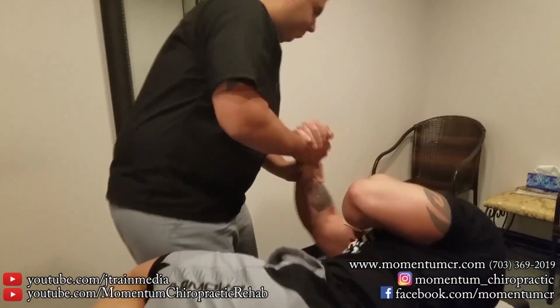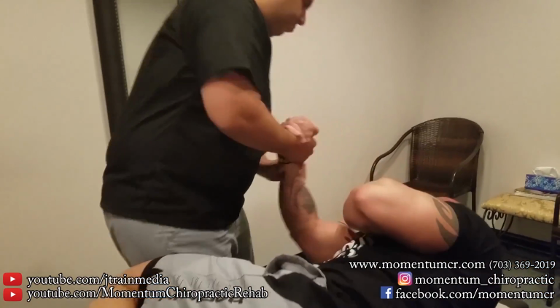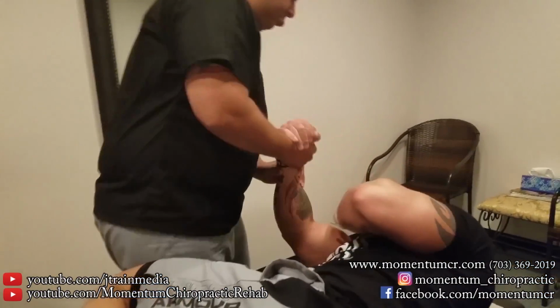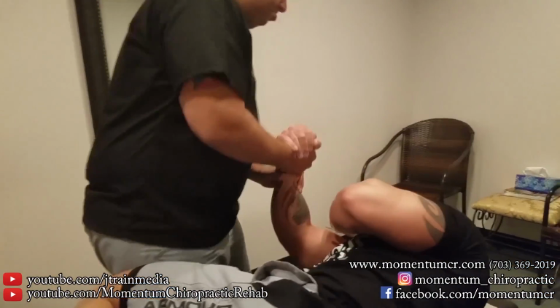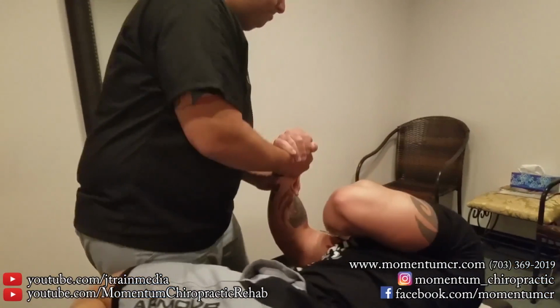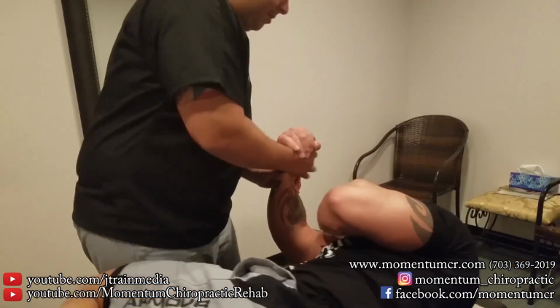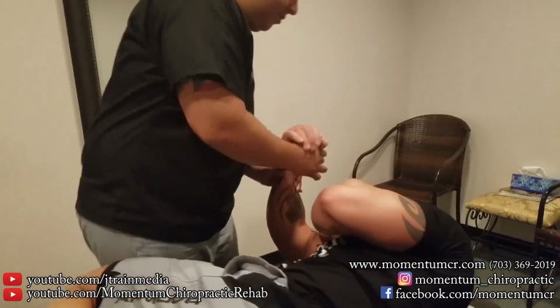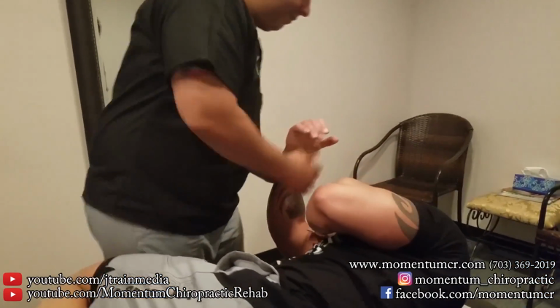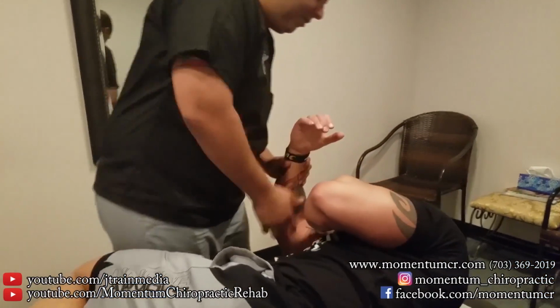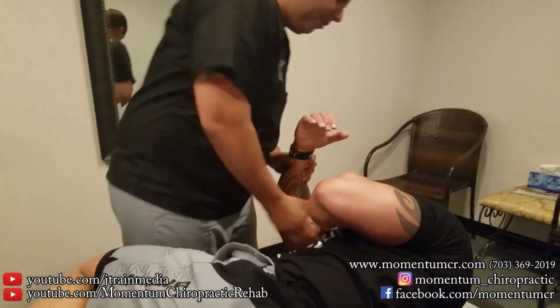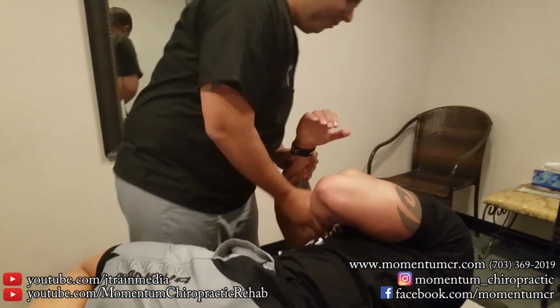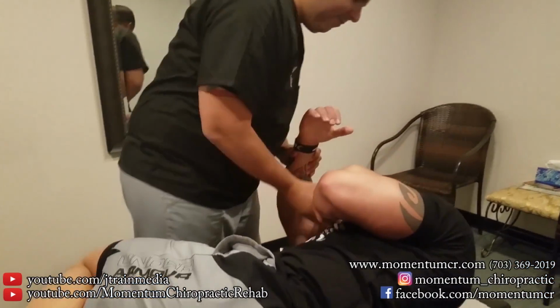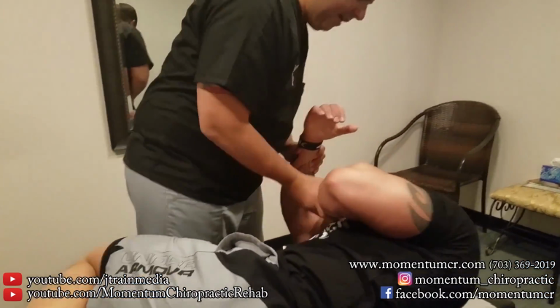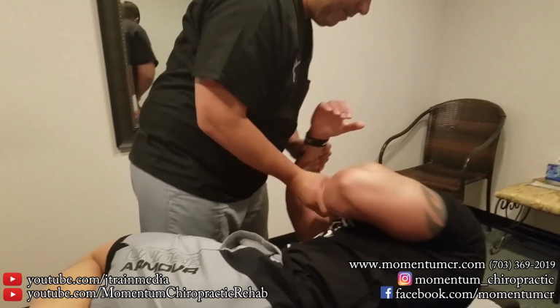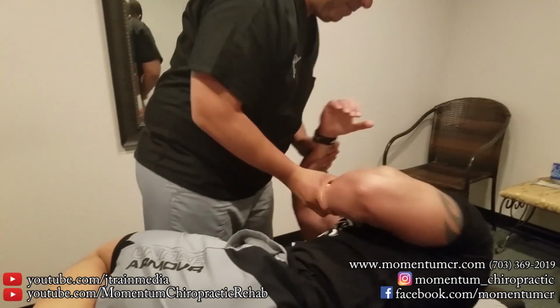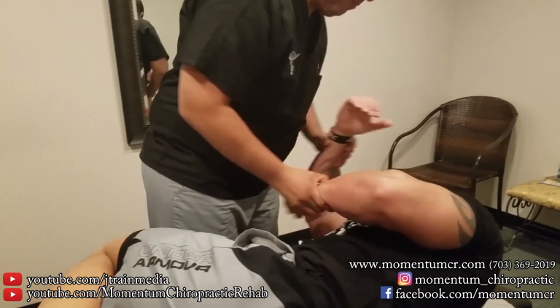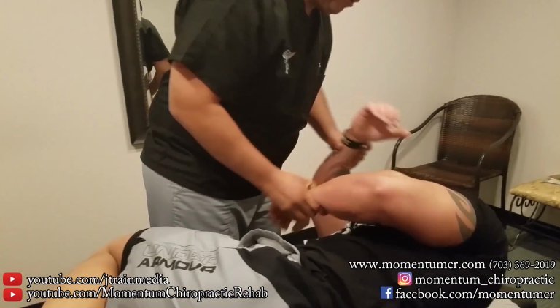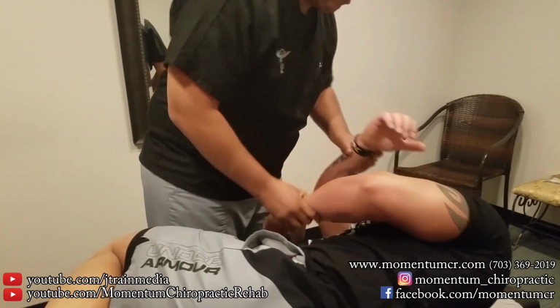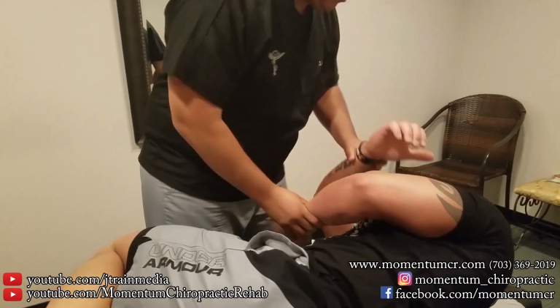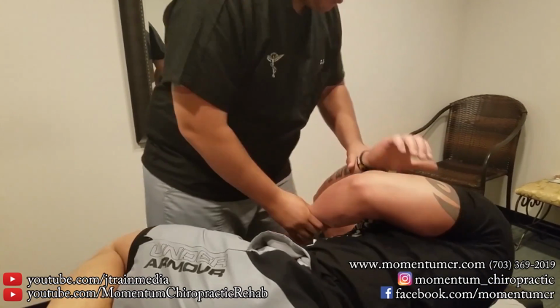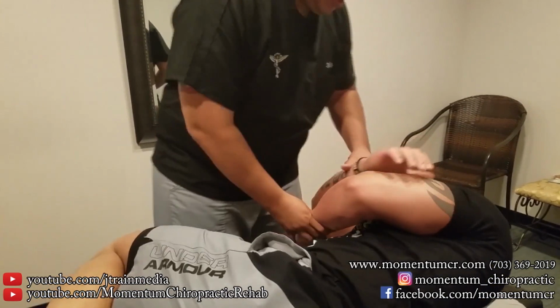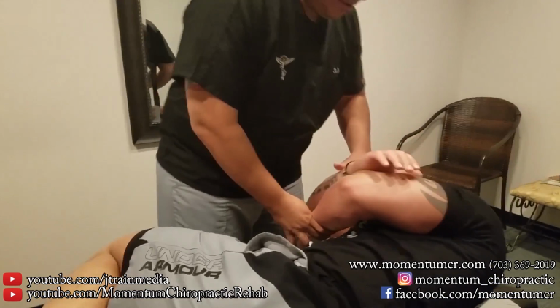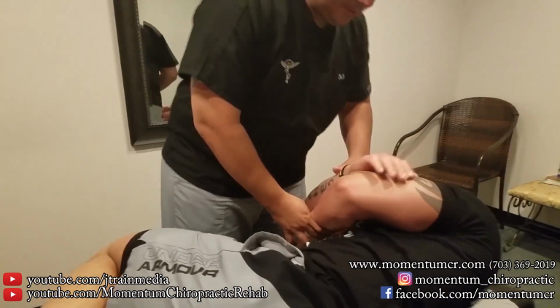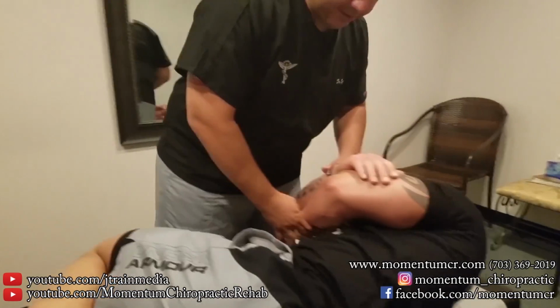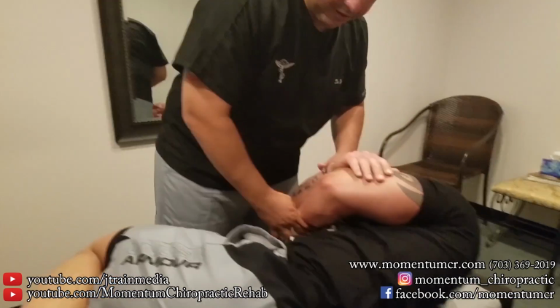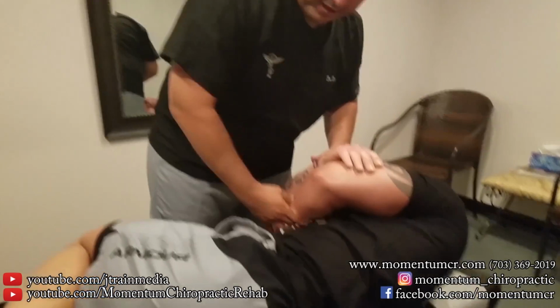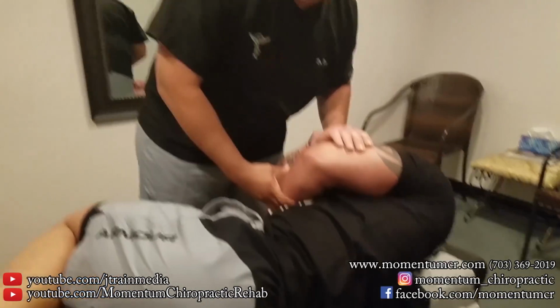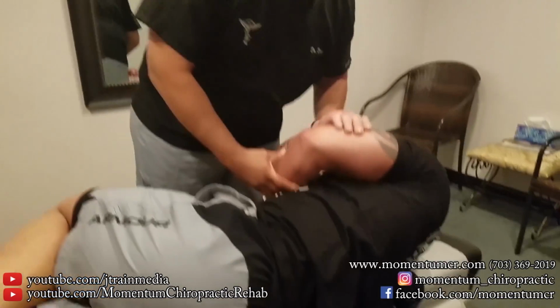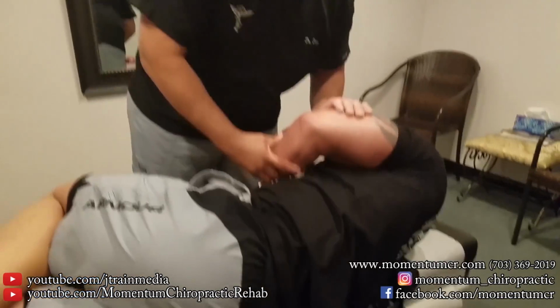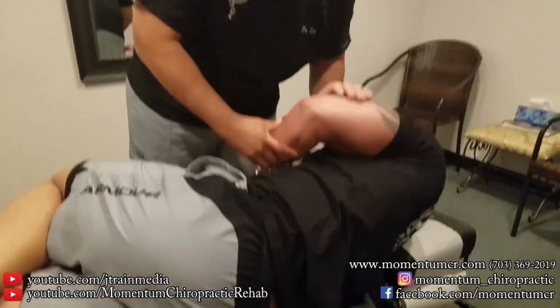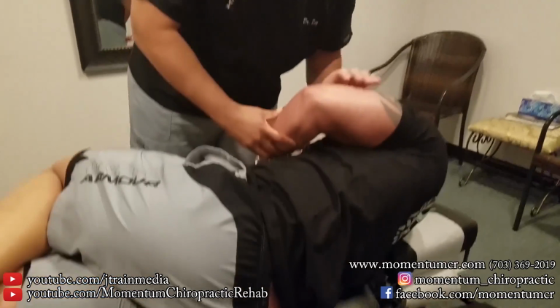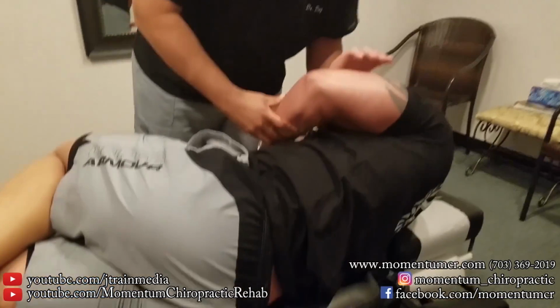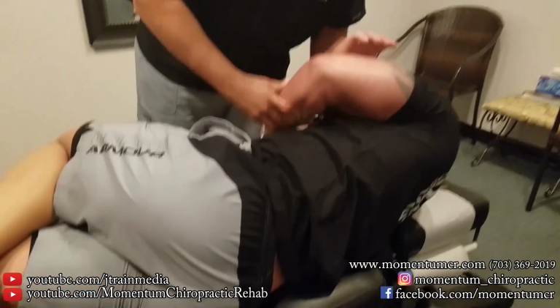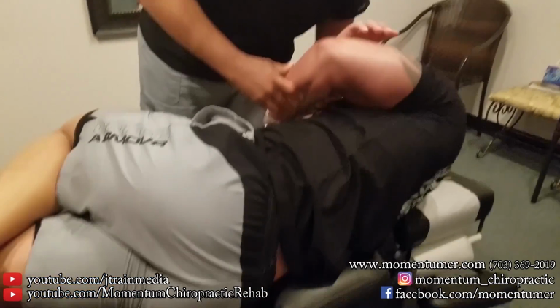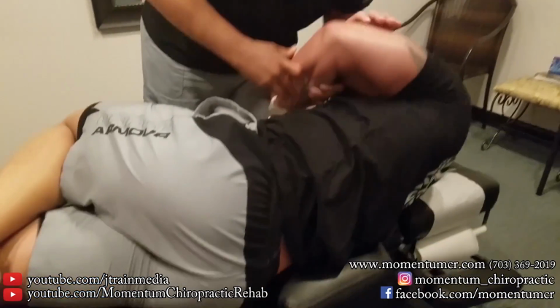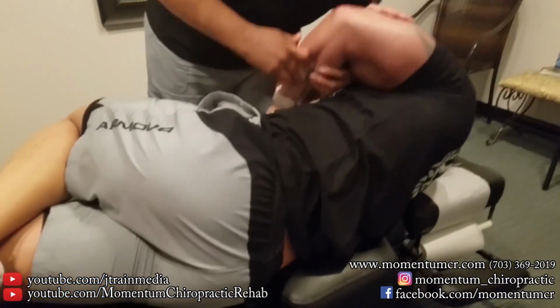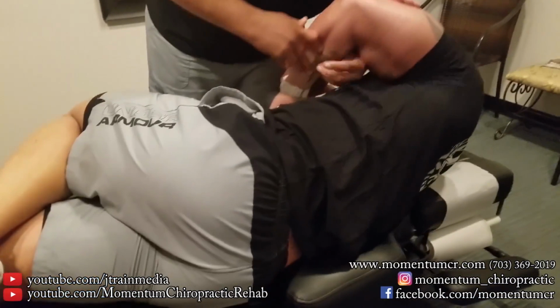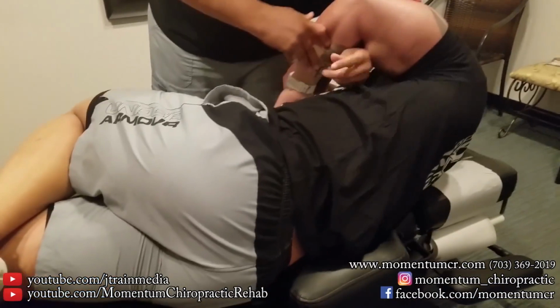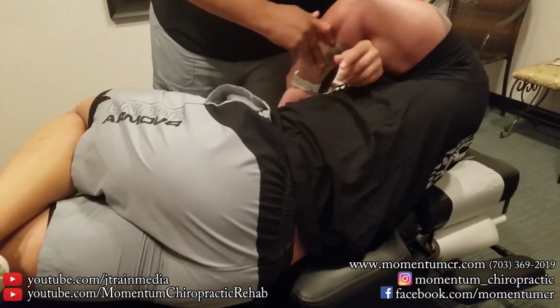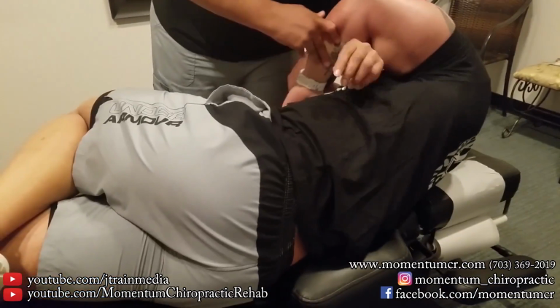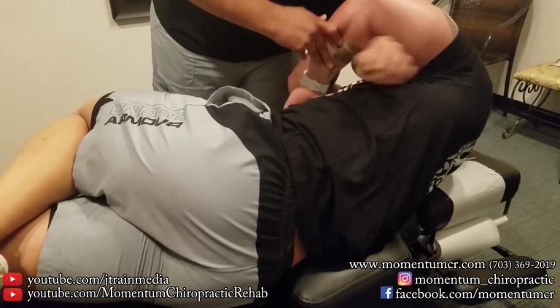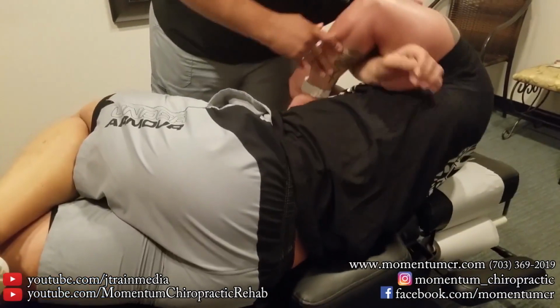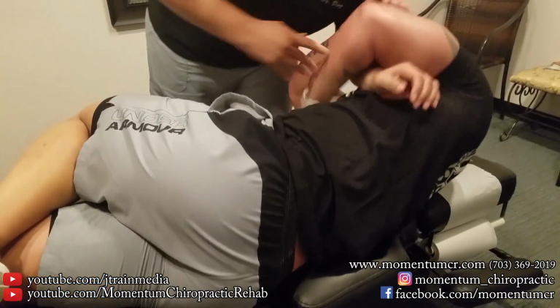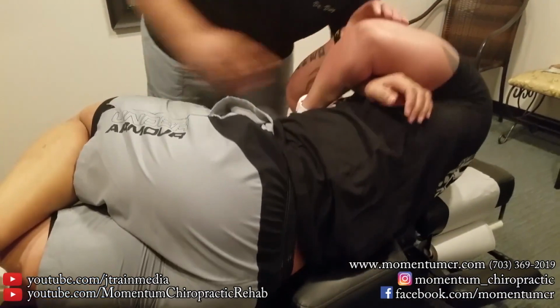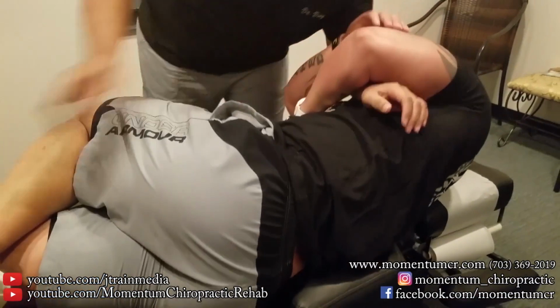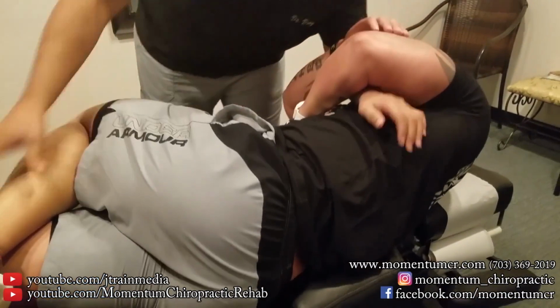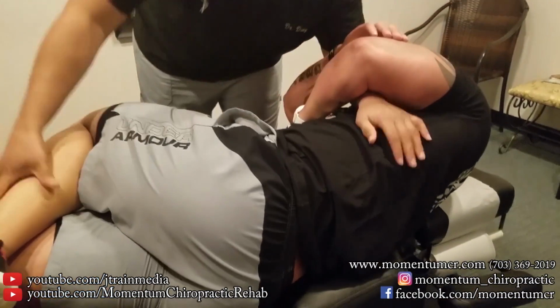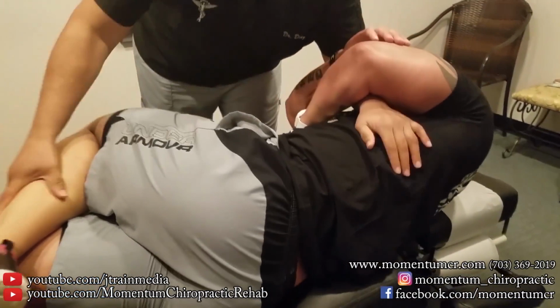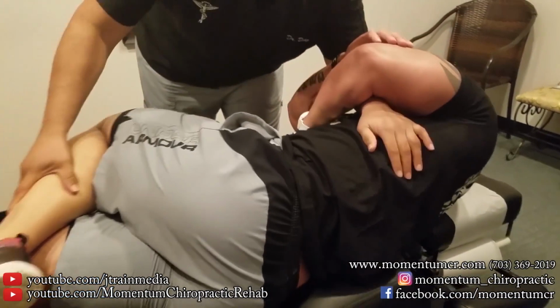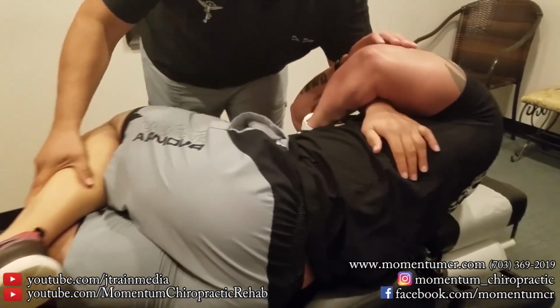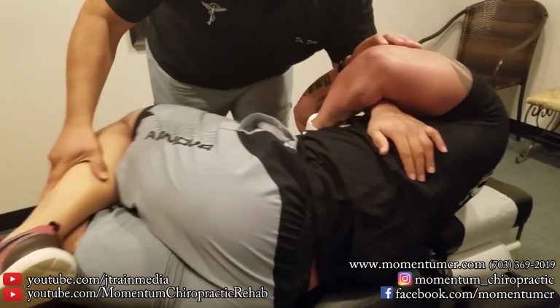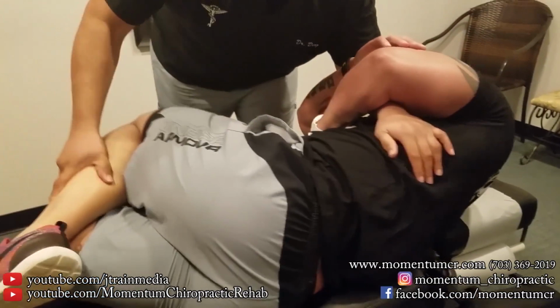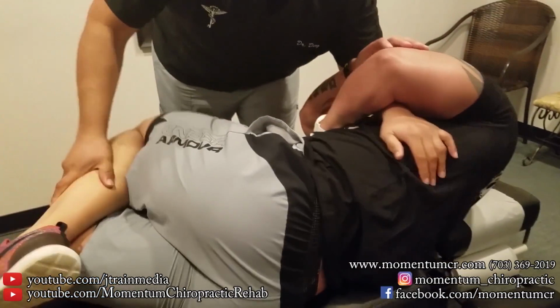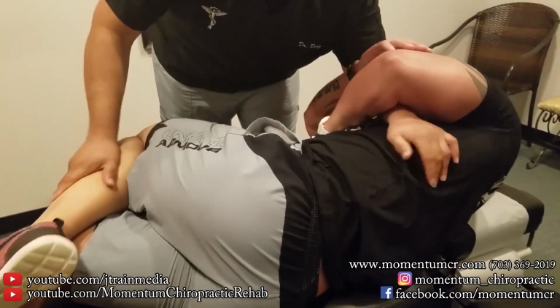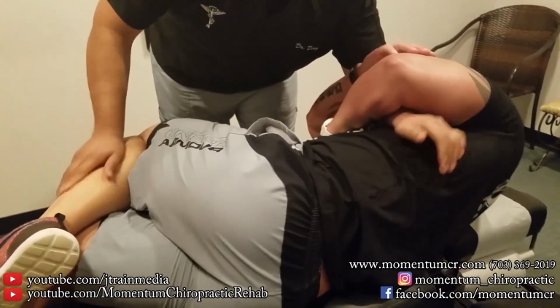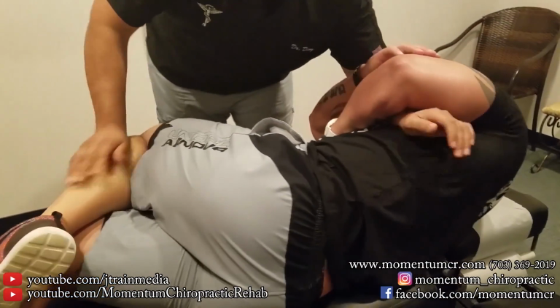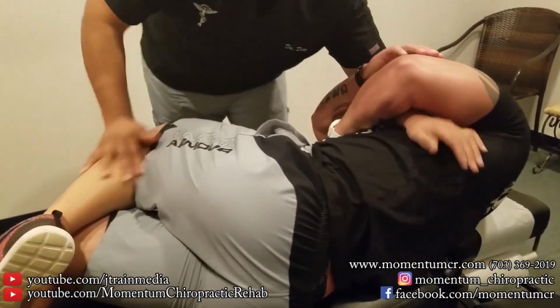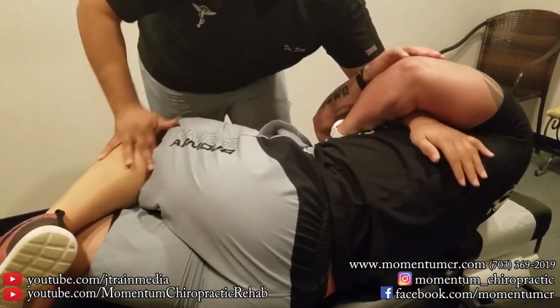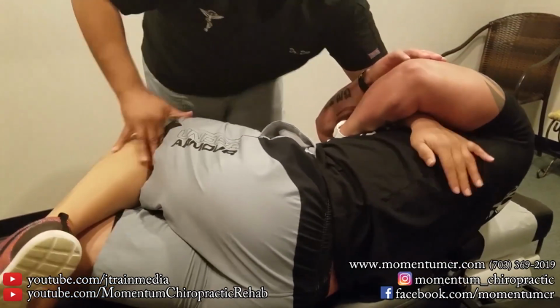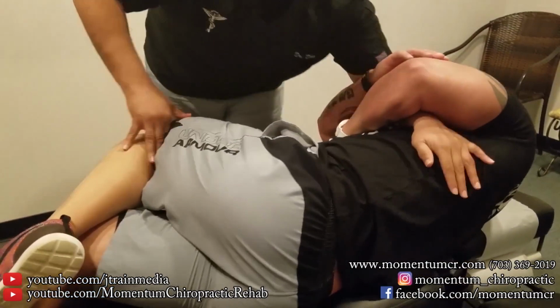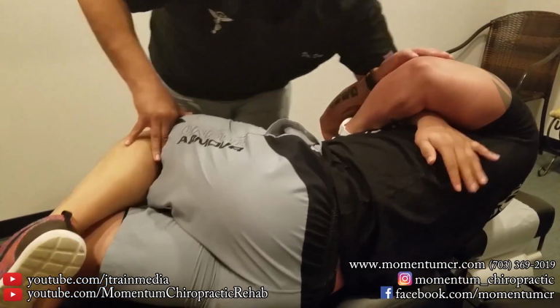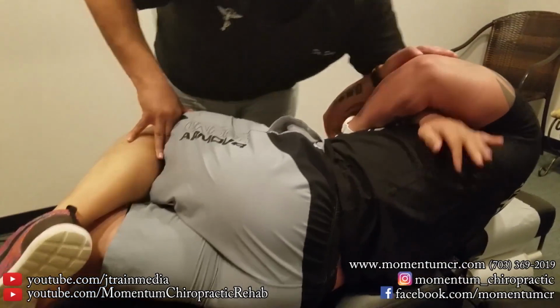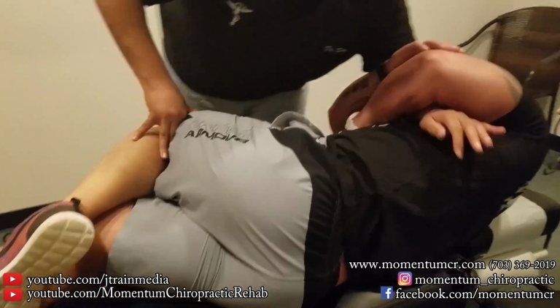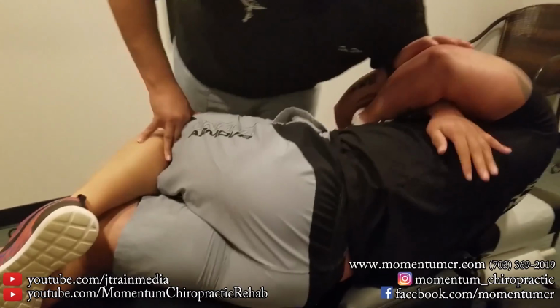You have another family member here at the chiropractor today, huh? Oh yeah, my wife. Your wife — she's seeing Dr. Jill? Oh yes.